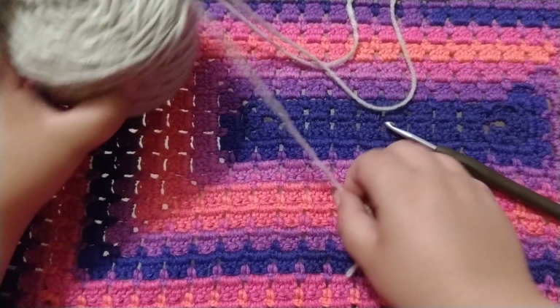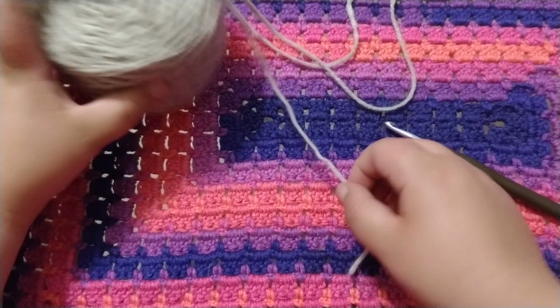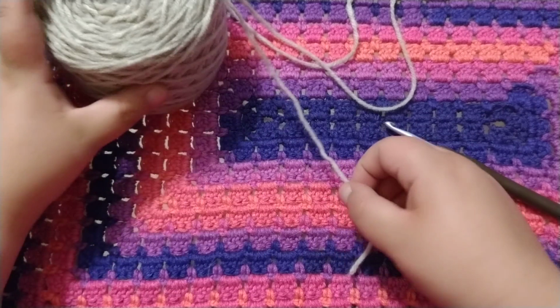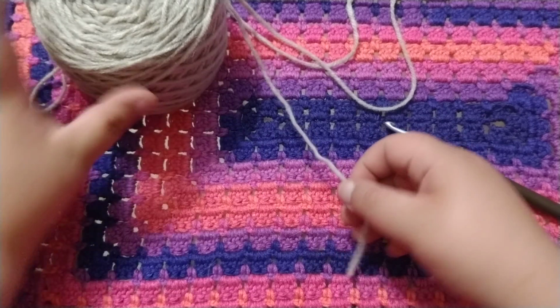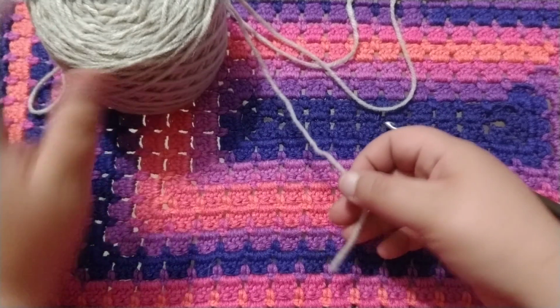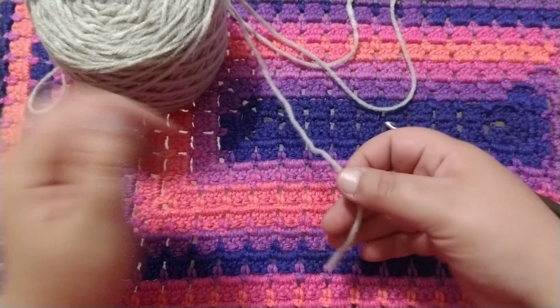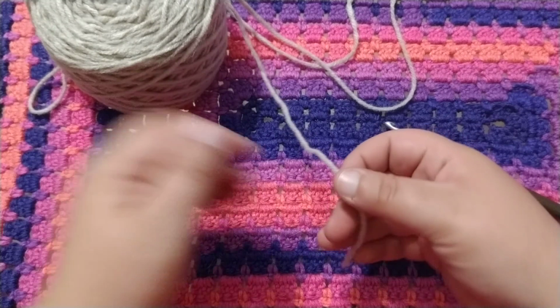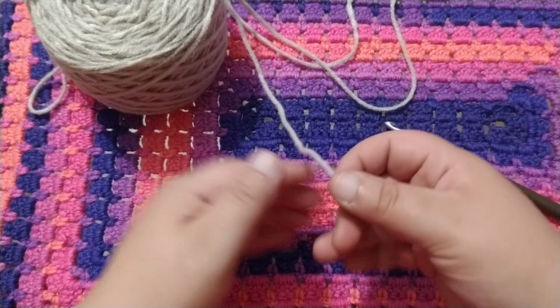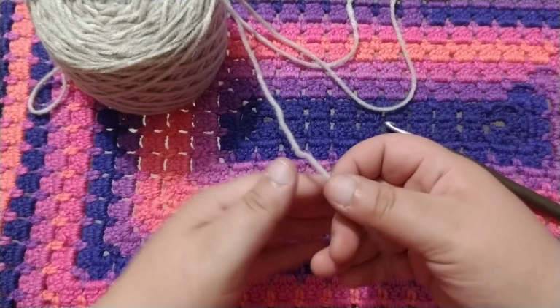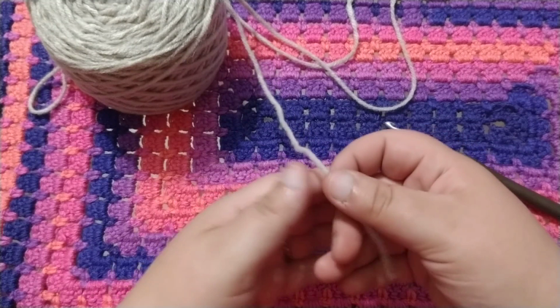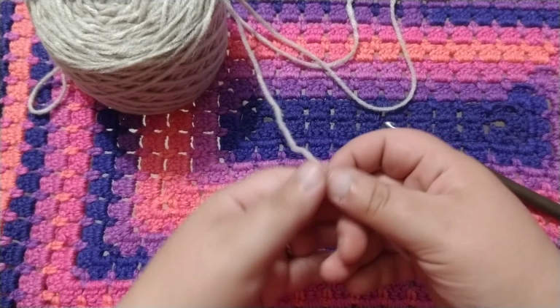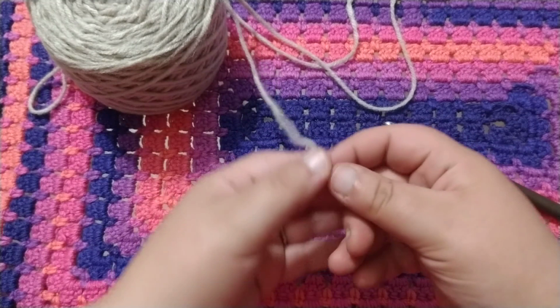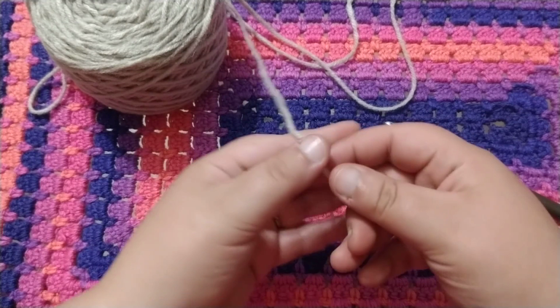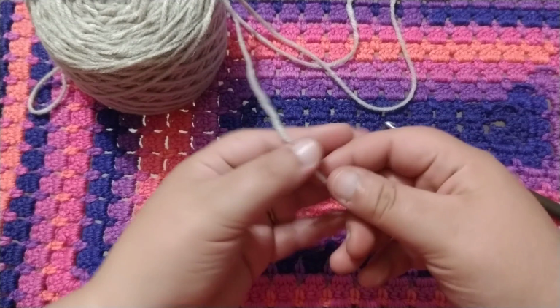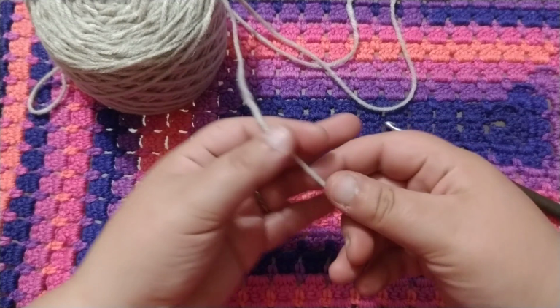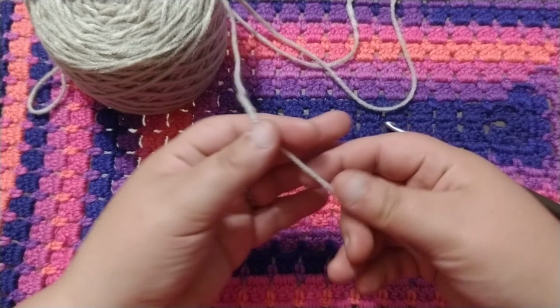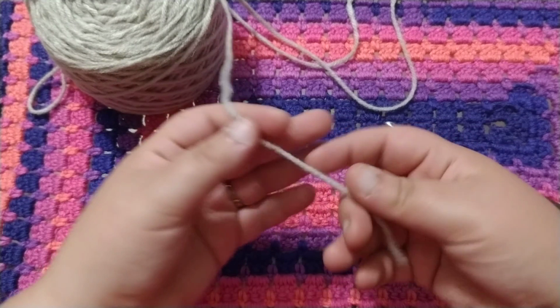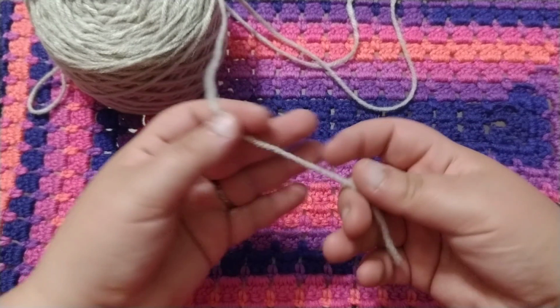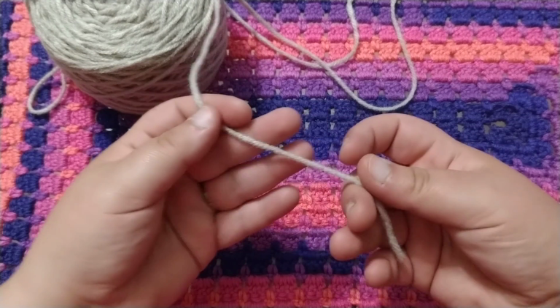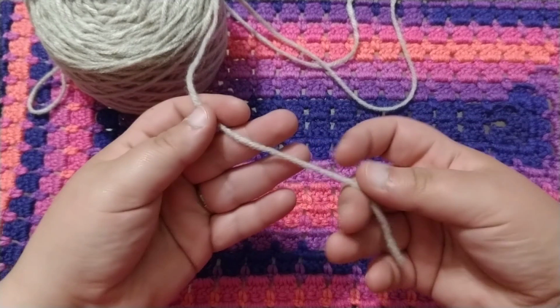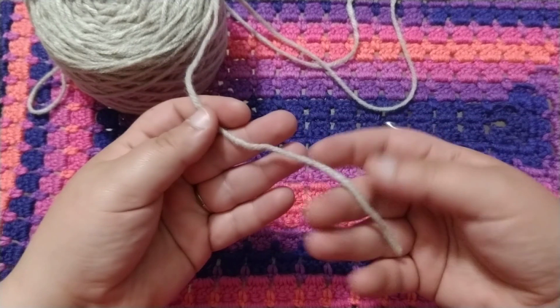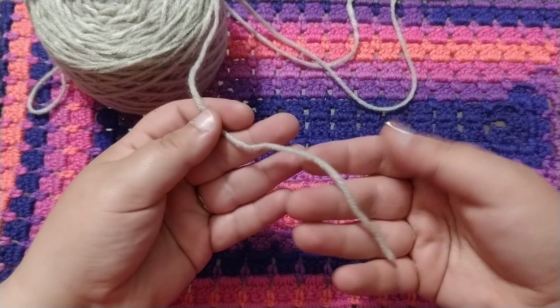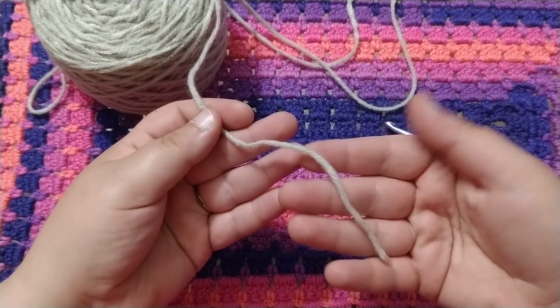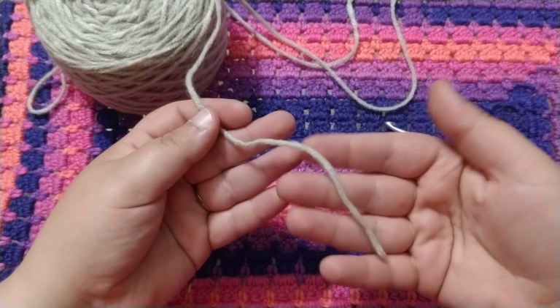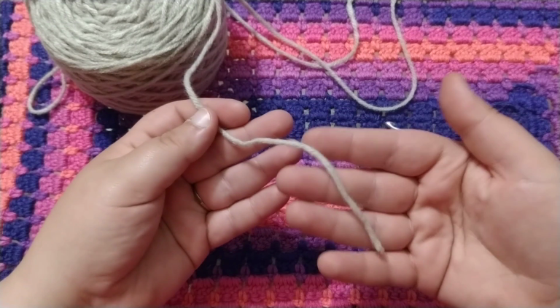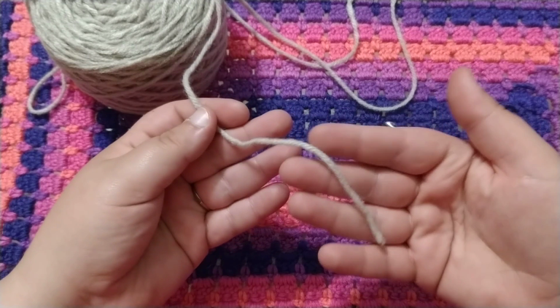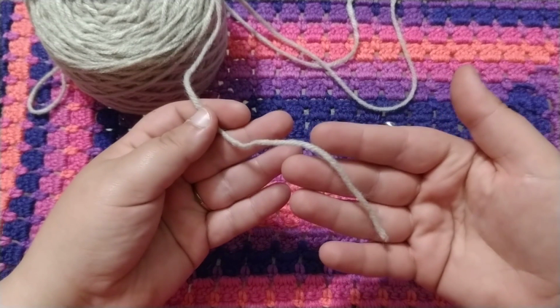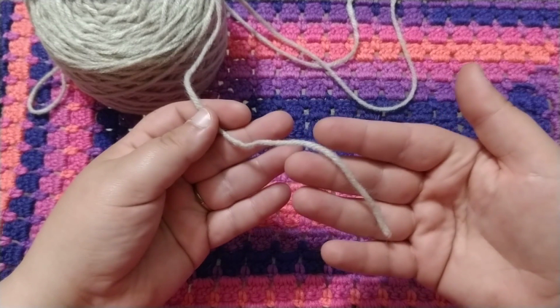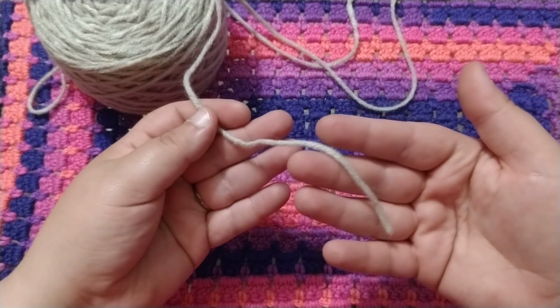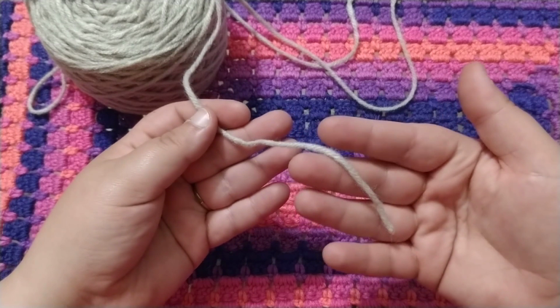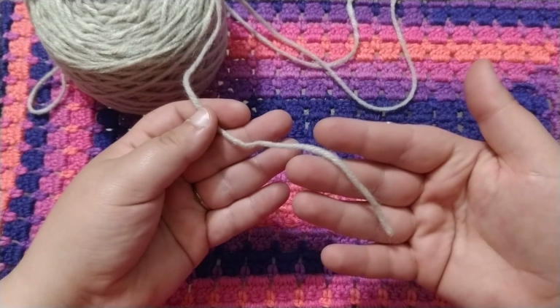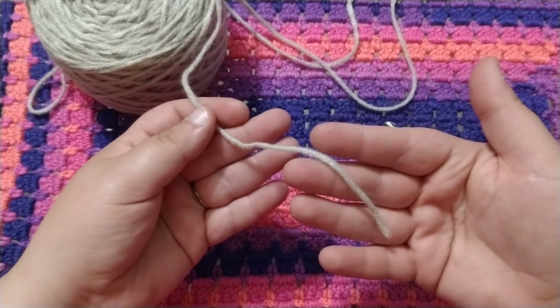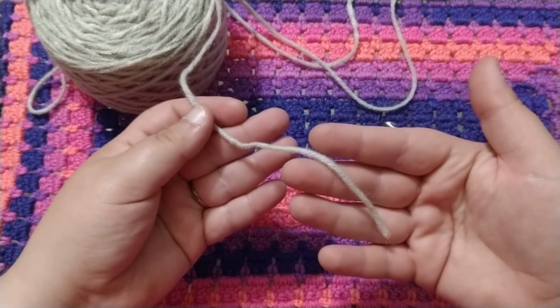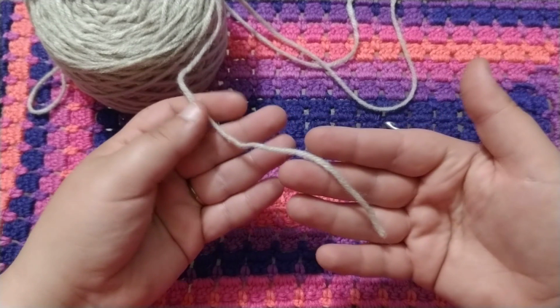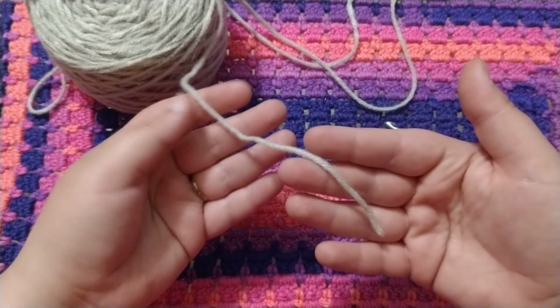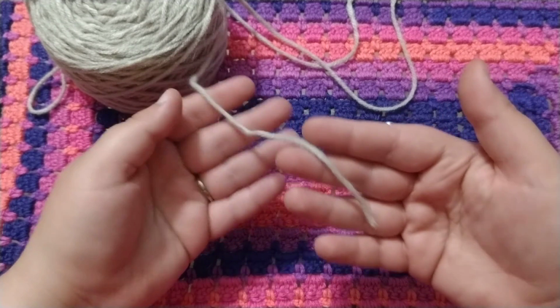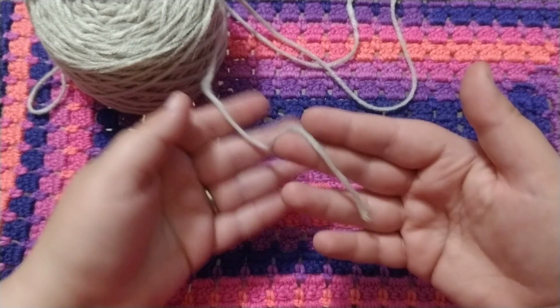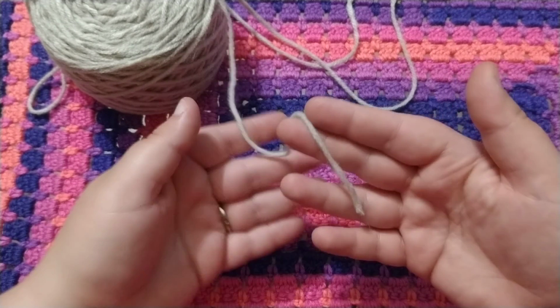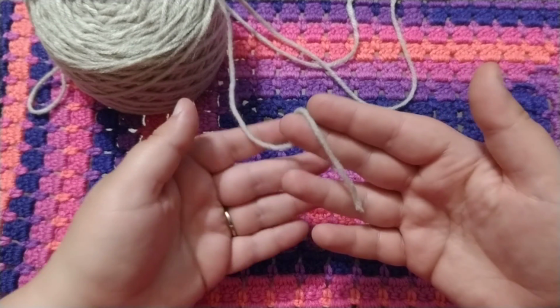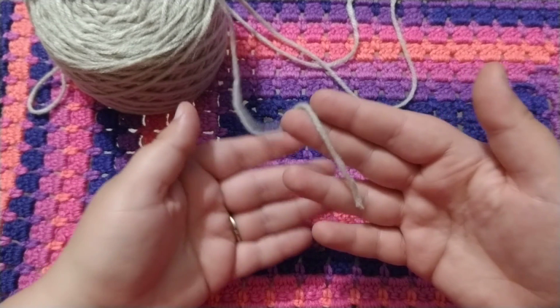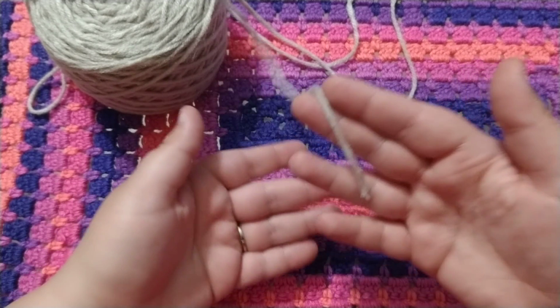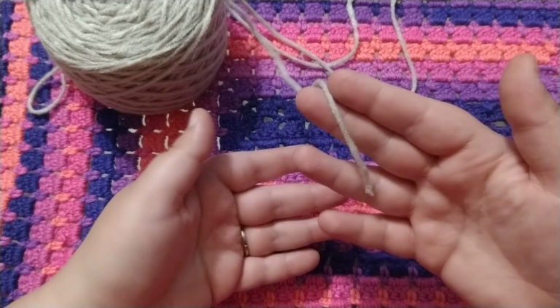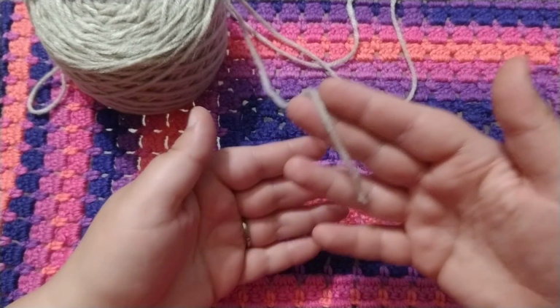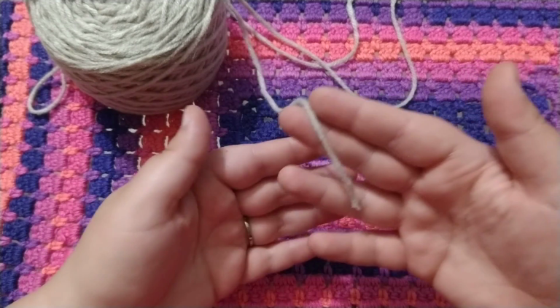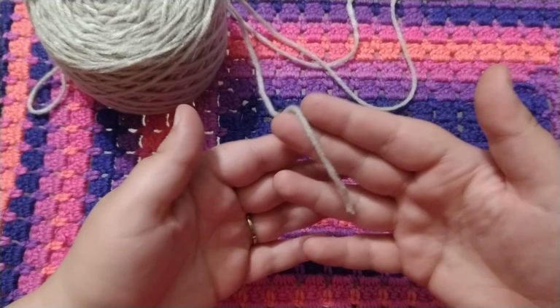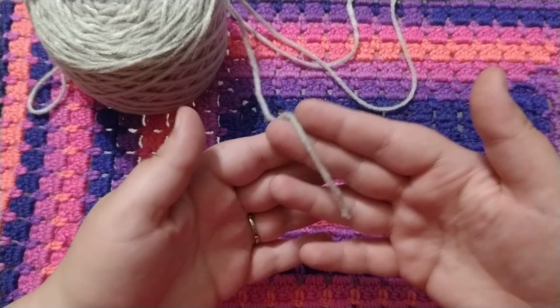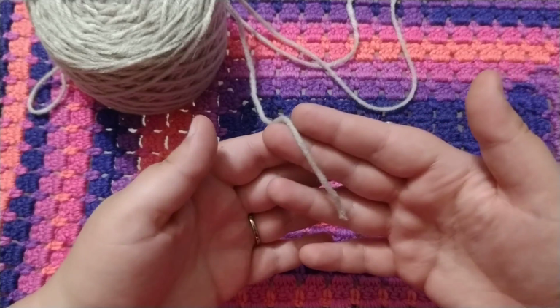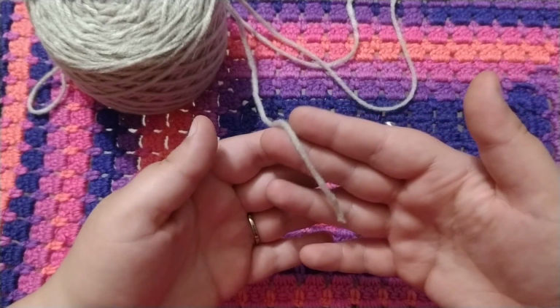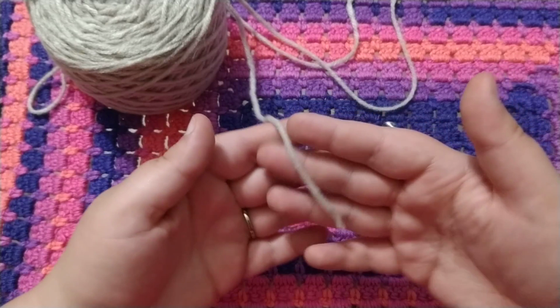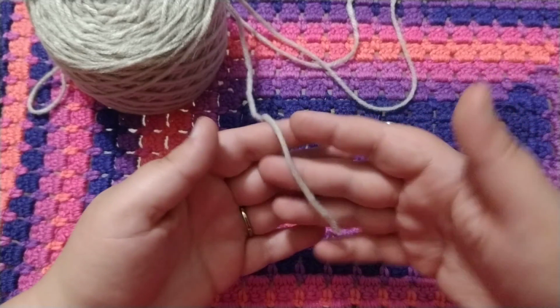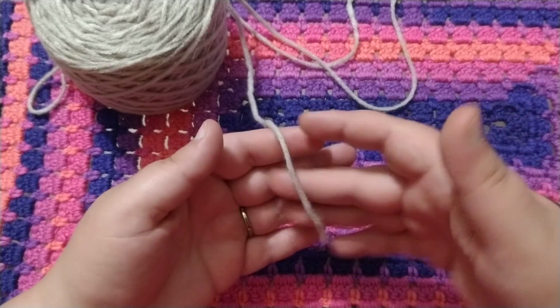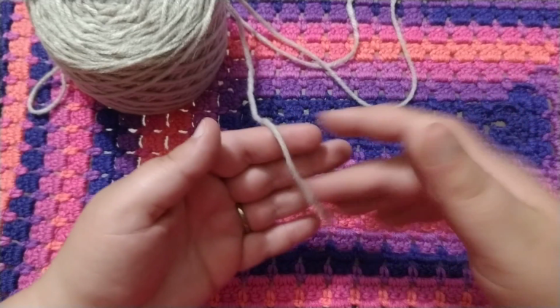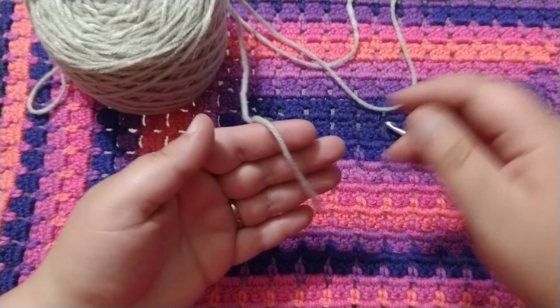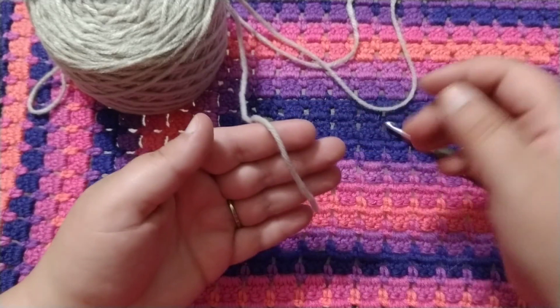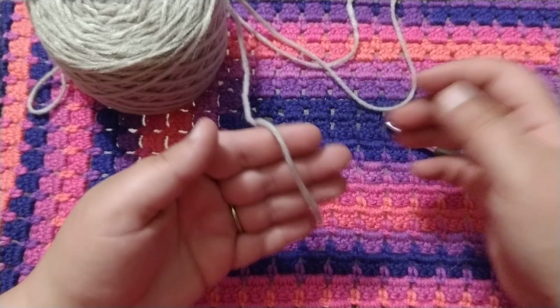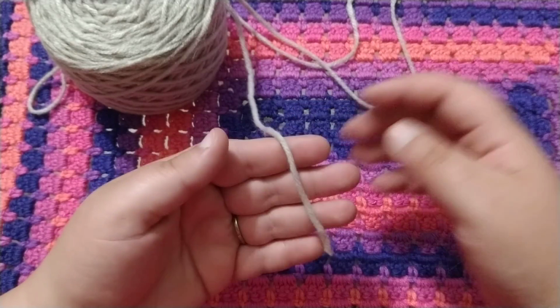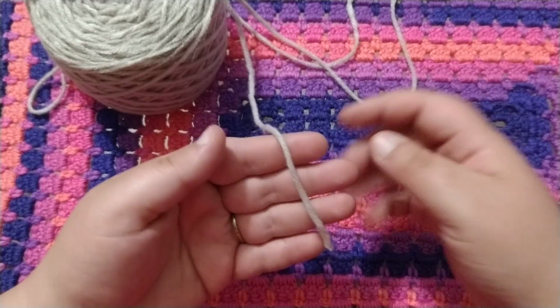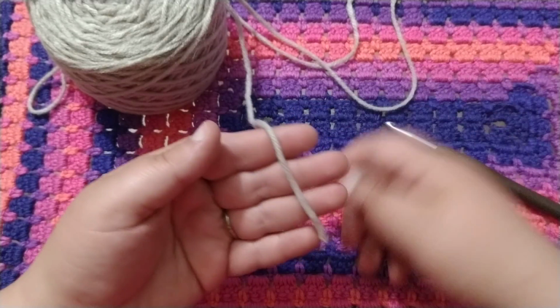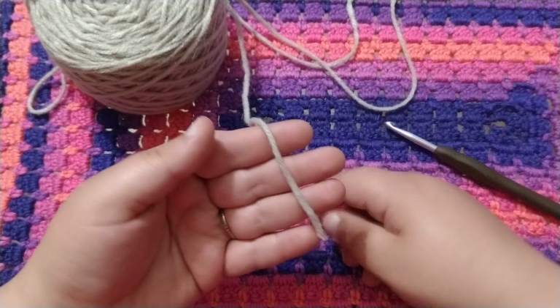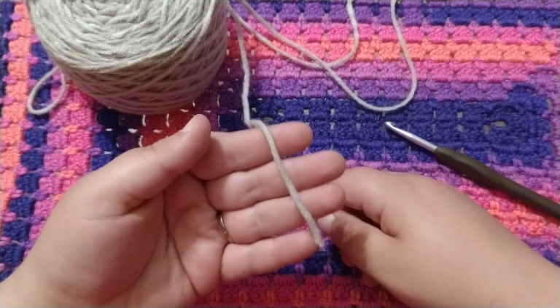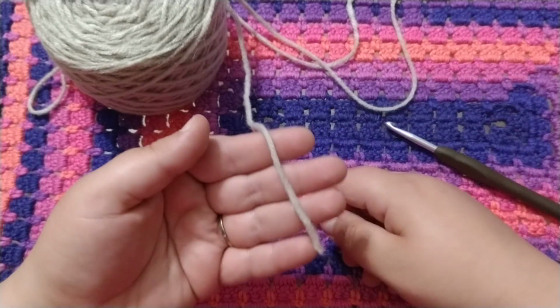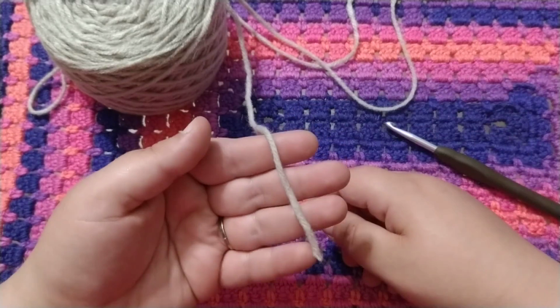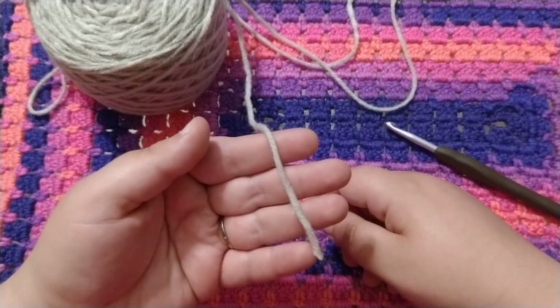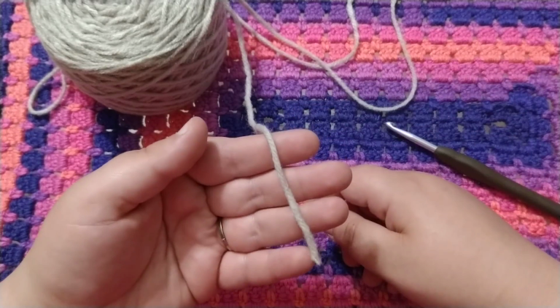Hello crocheters! Thank you for following my channel. Today I'm going to show you the basics in crocheting.